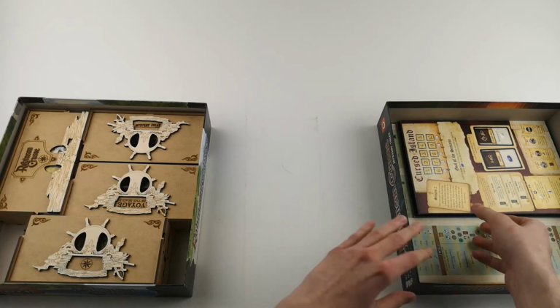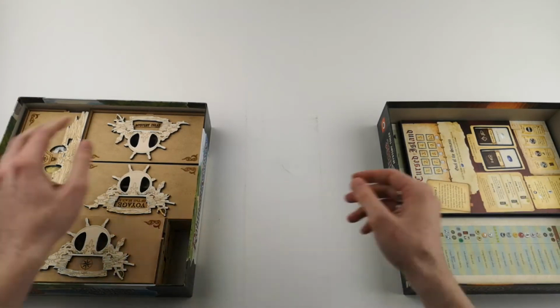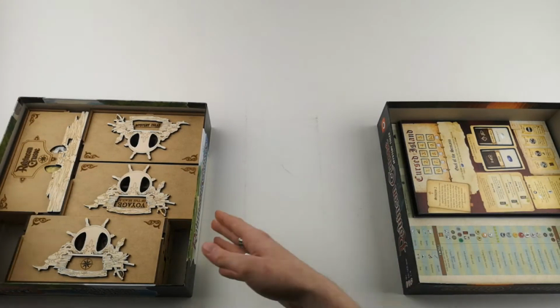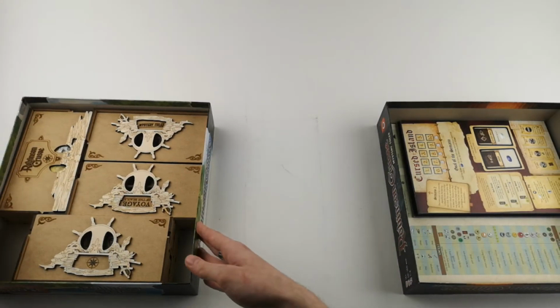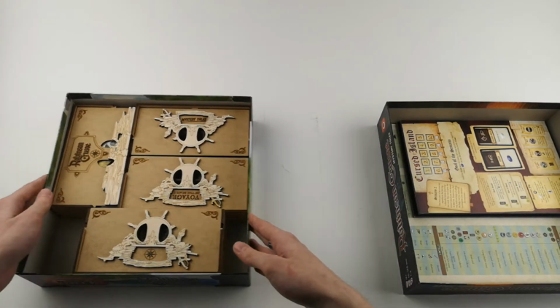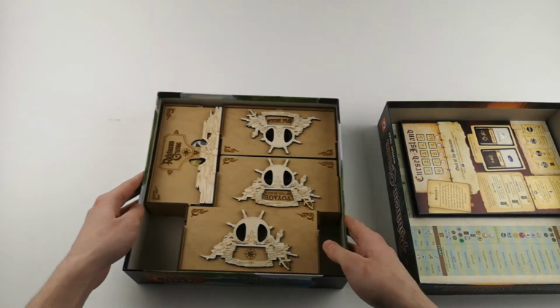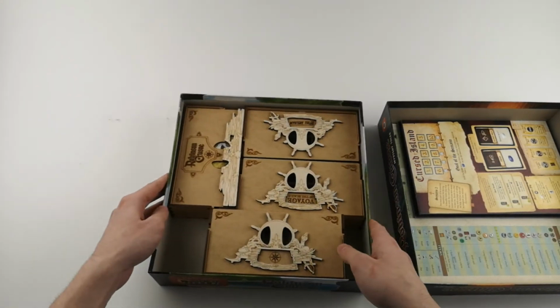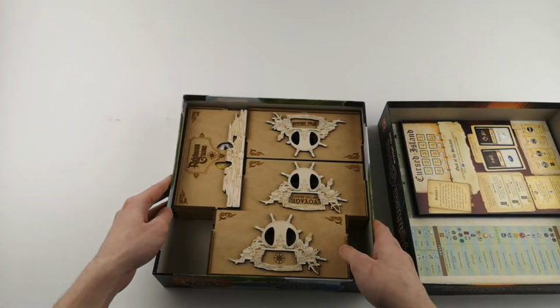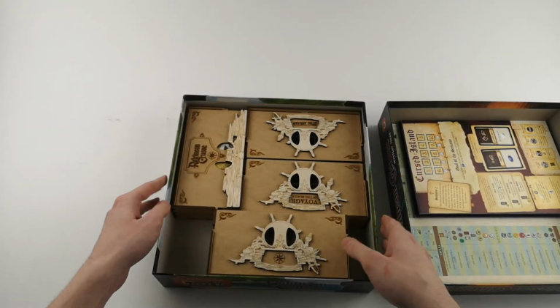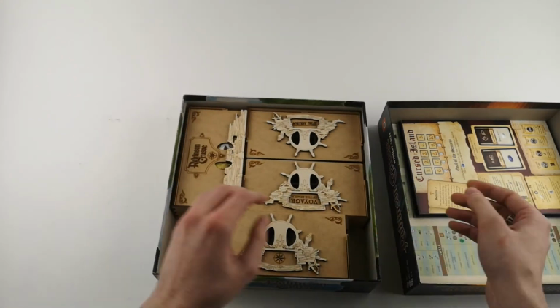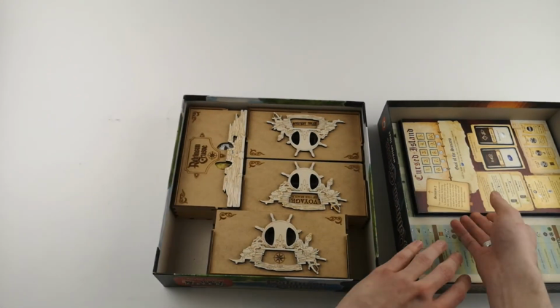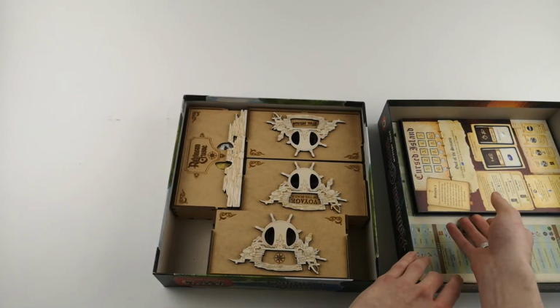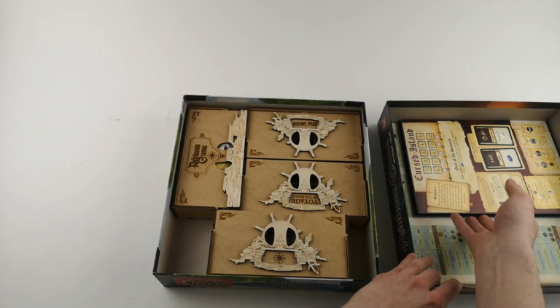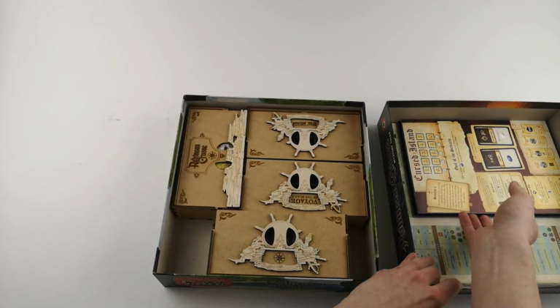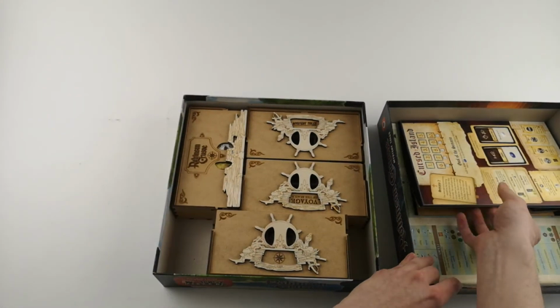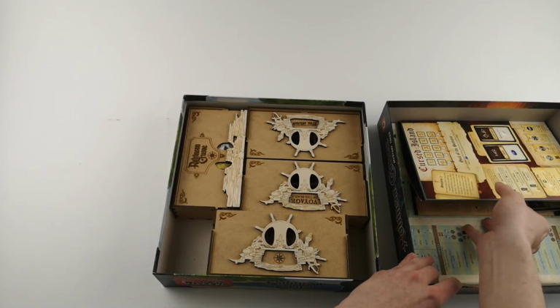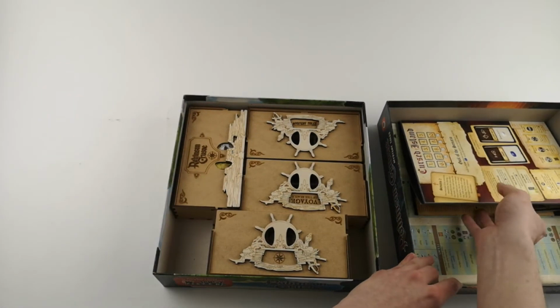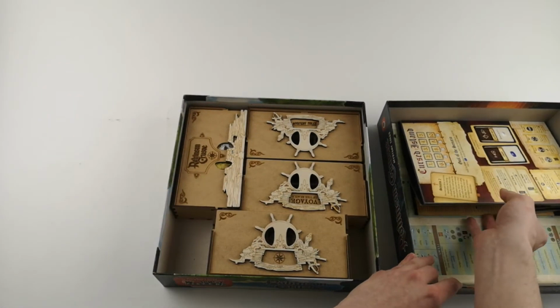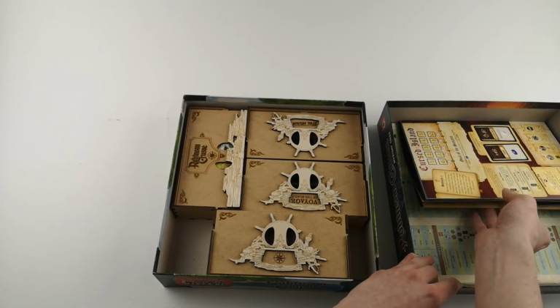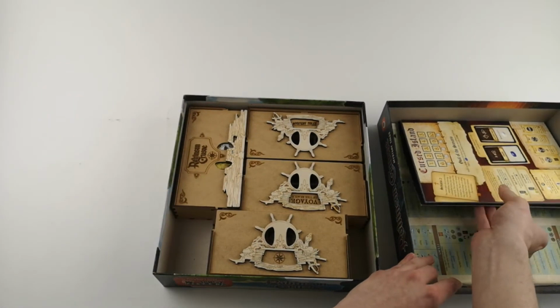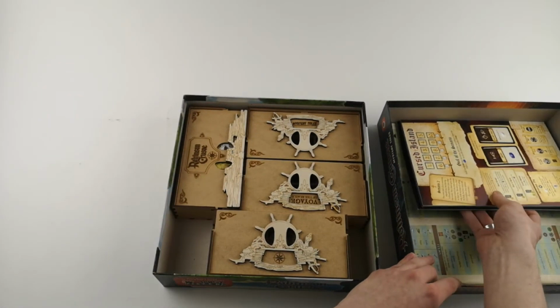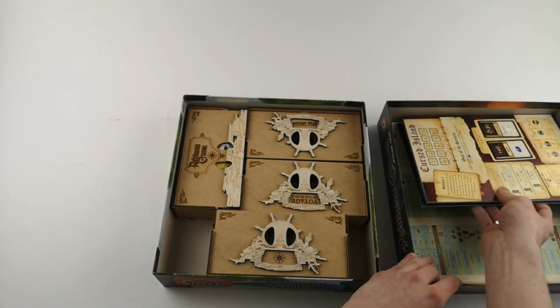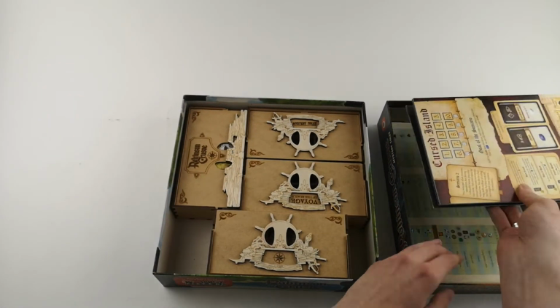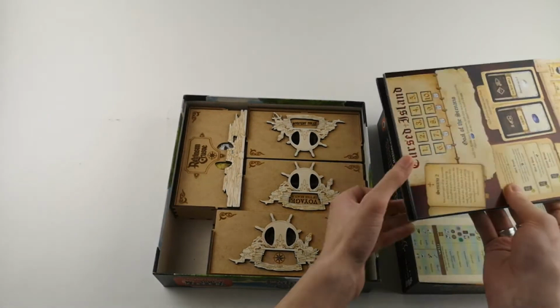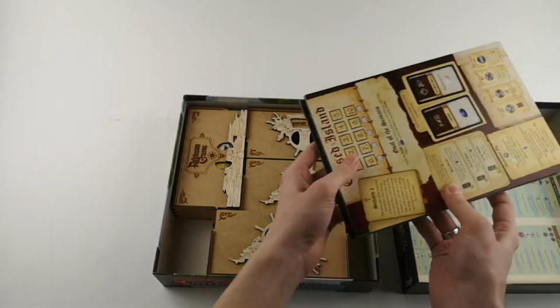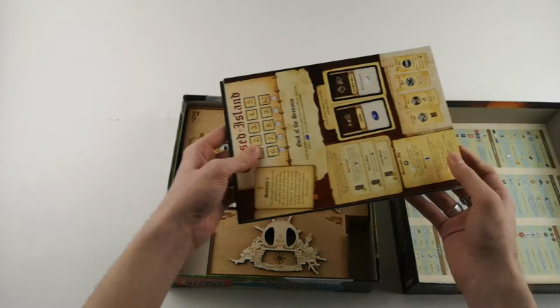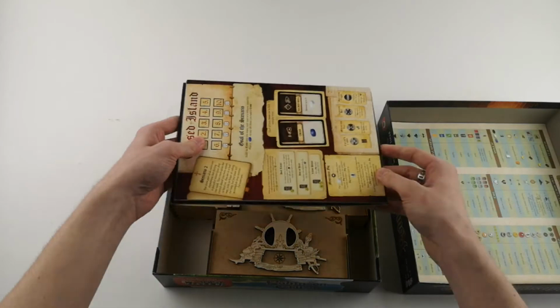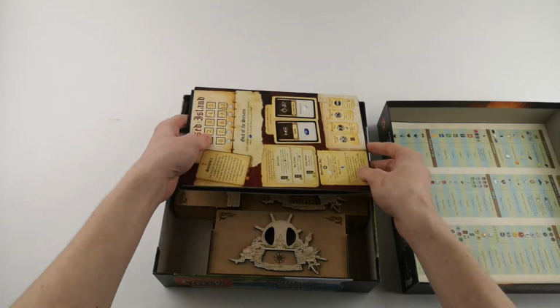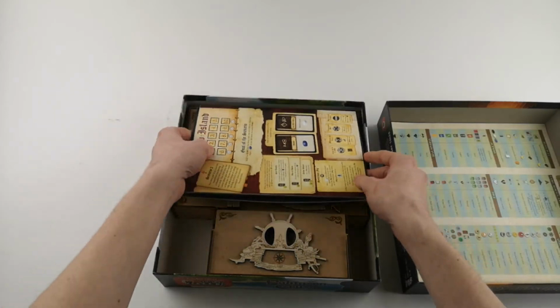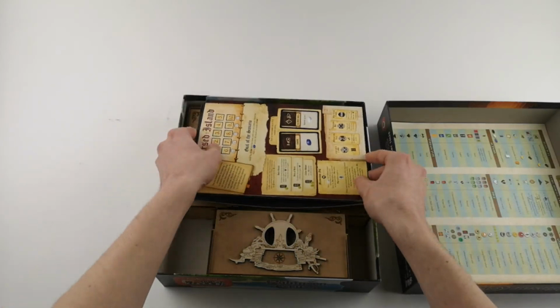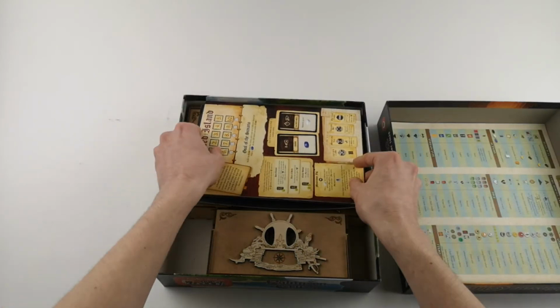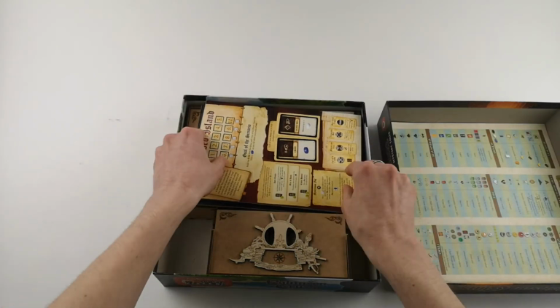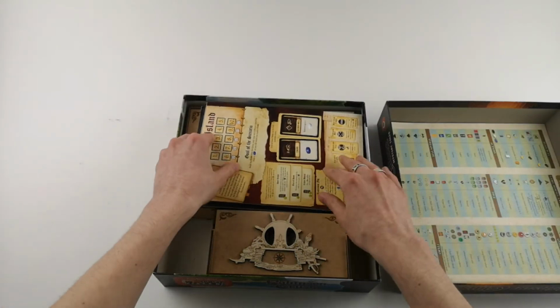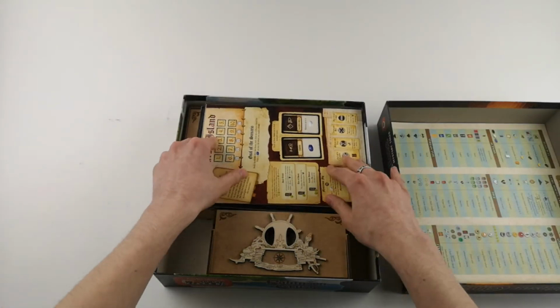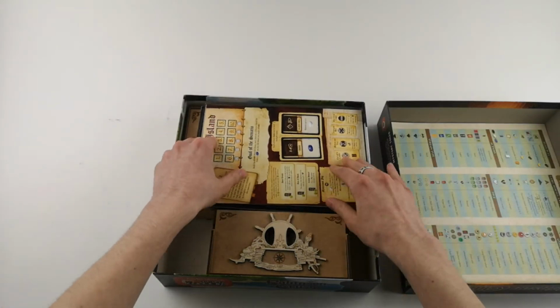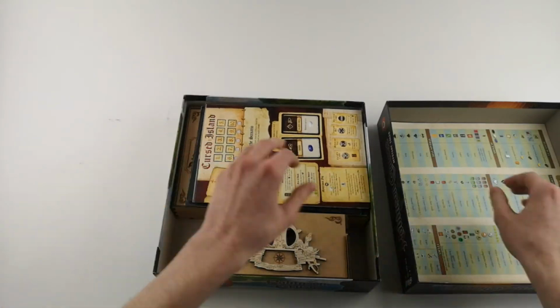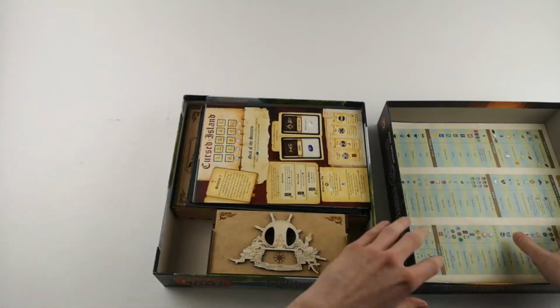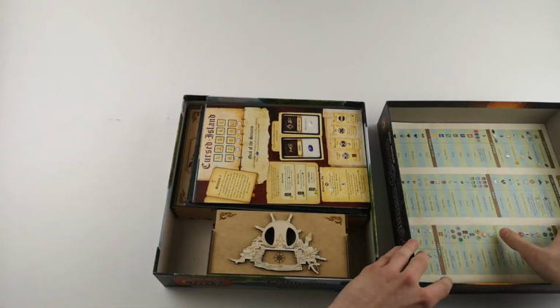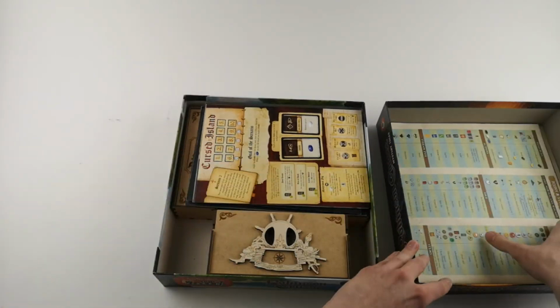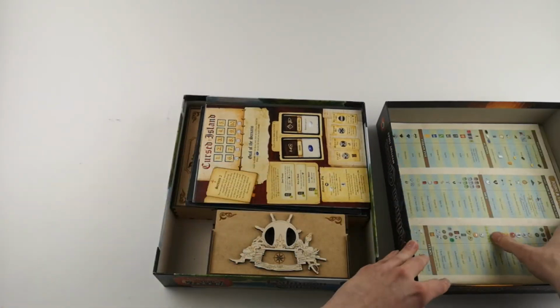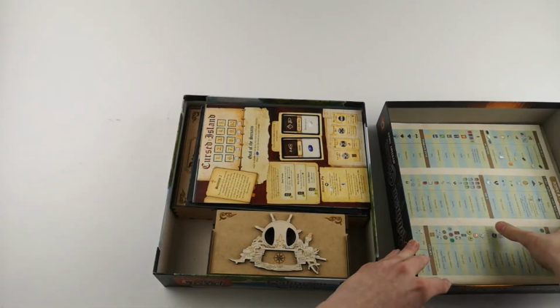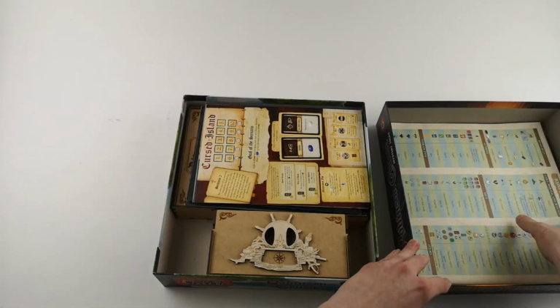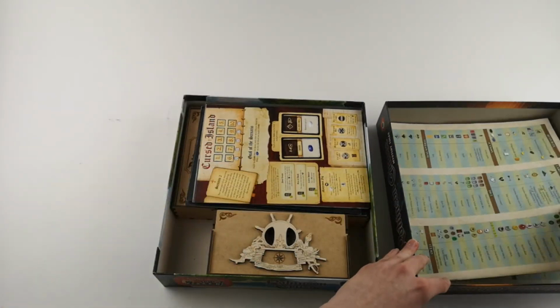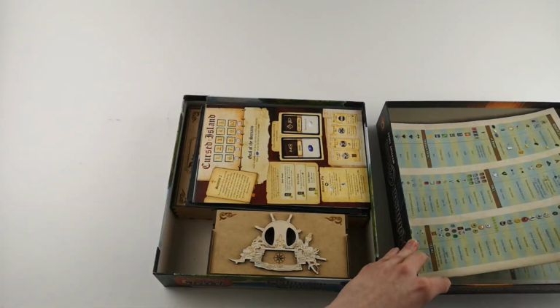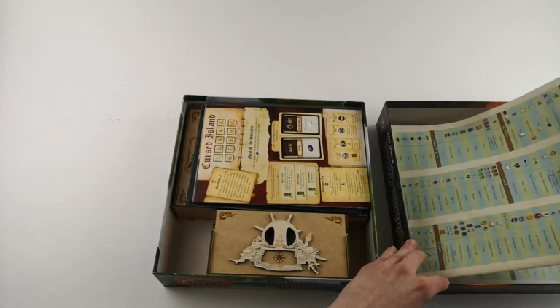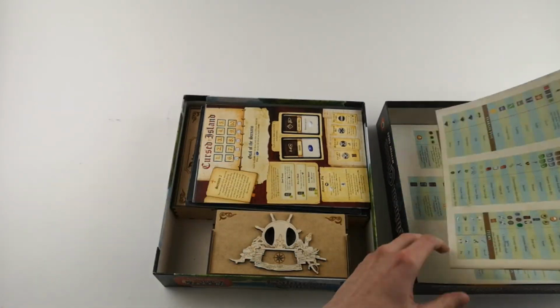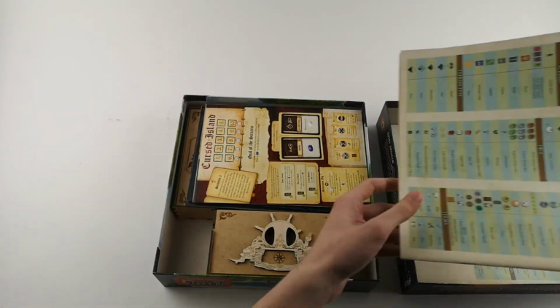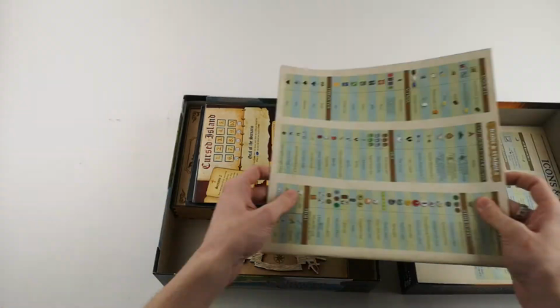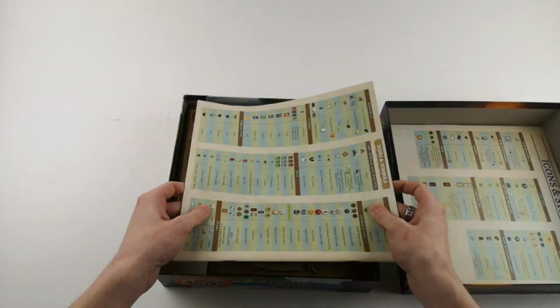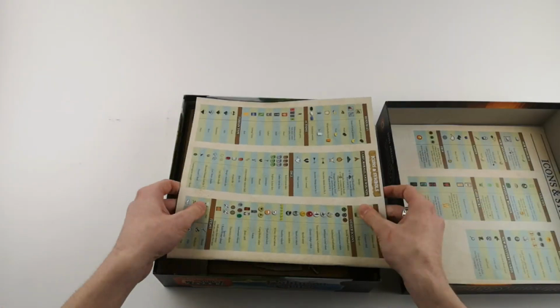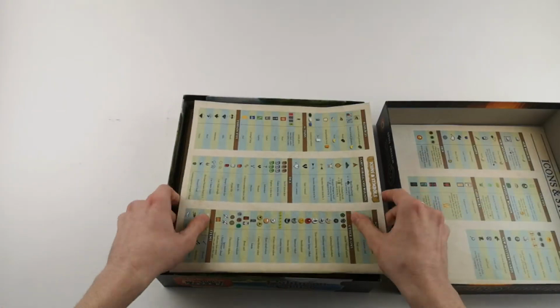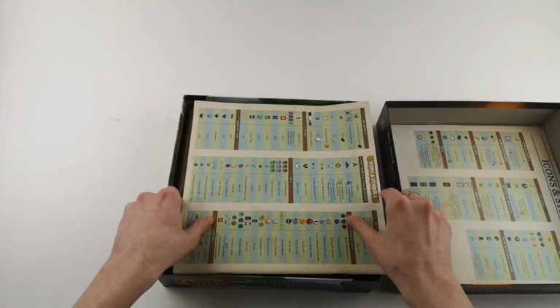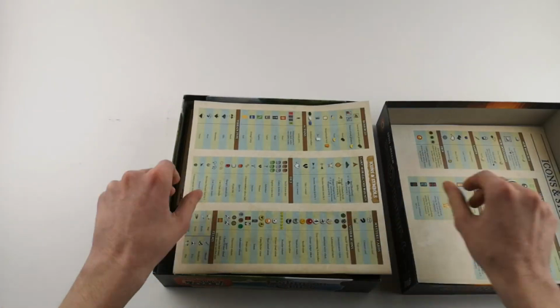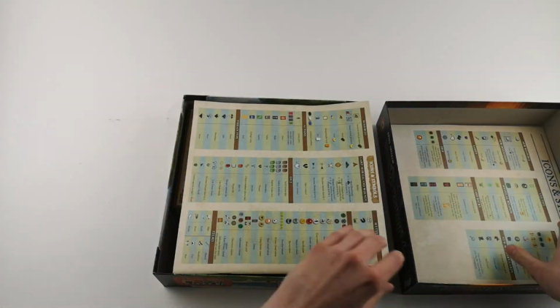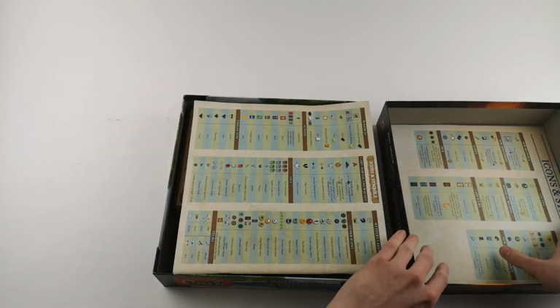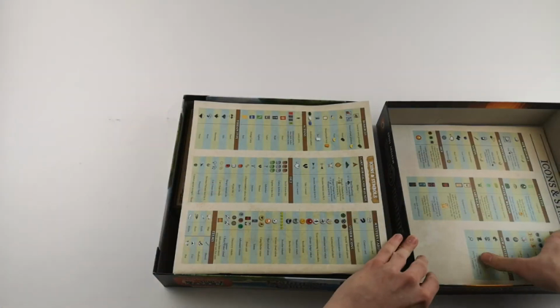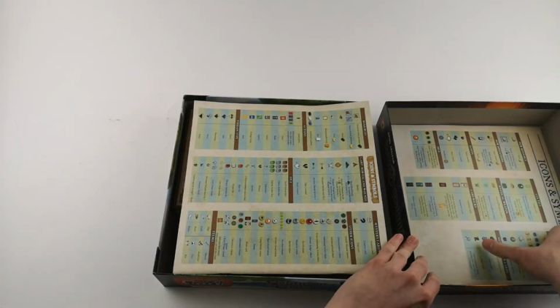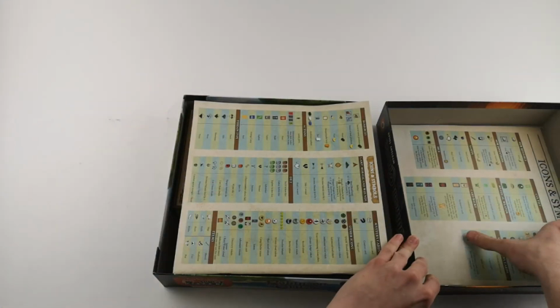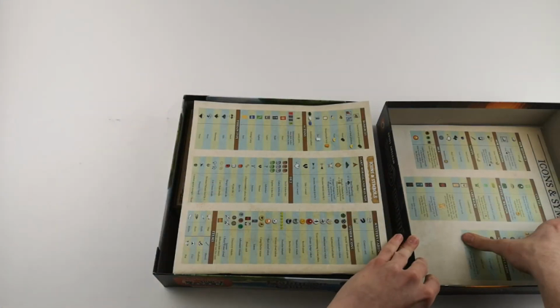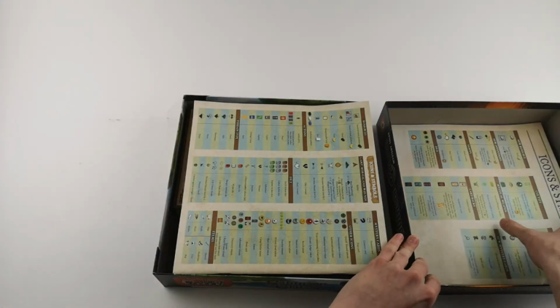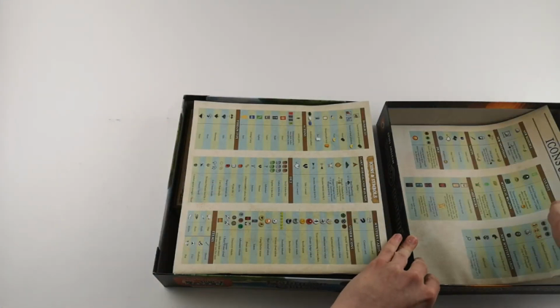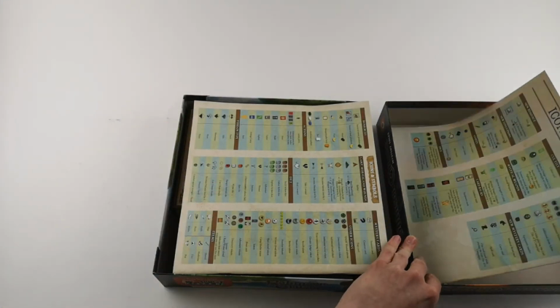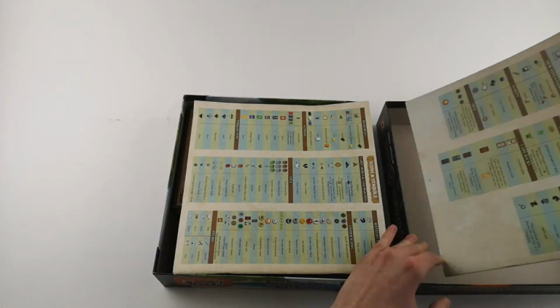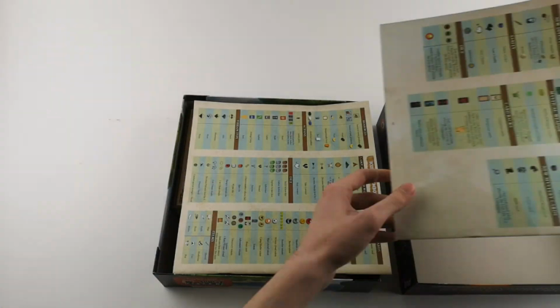And here's an overview of how it fits into the box. Scenario cards go here, and then the rule books.